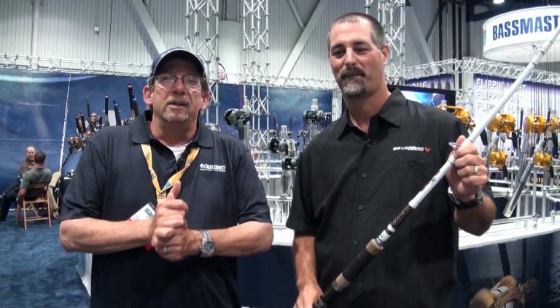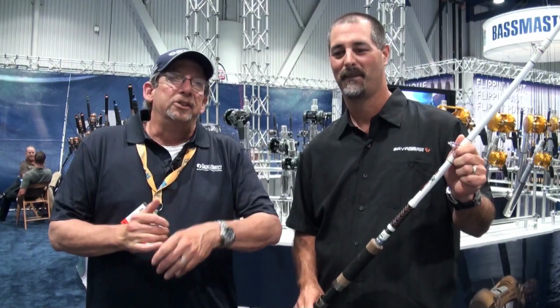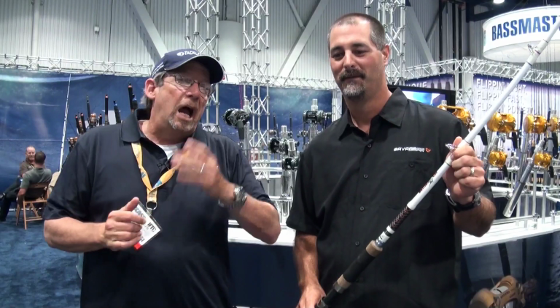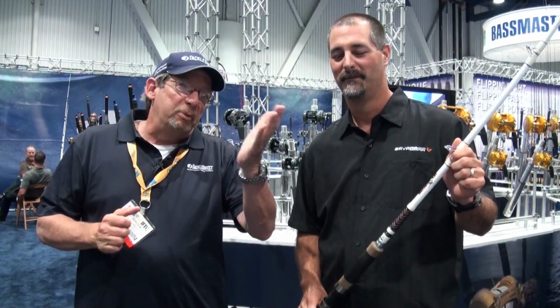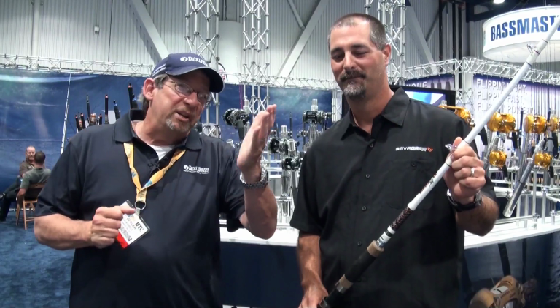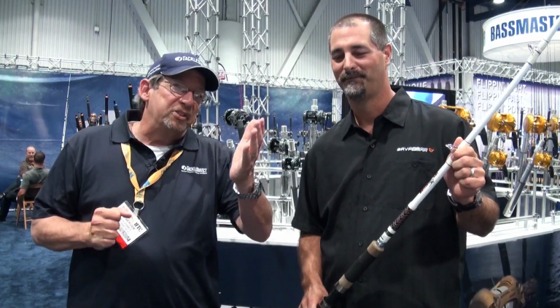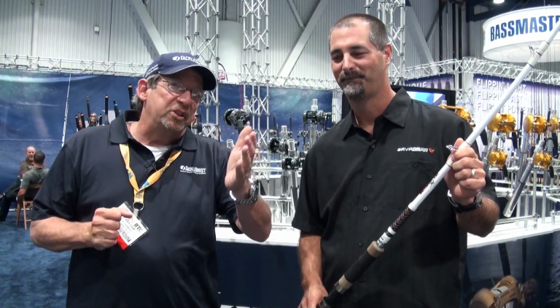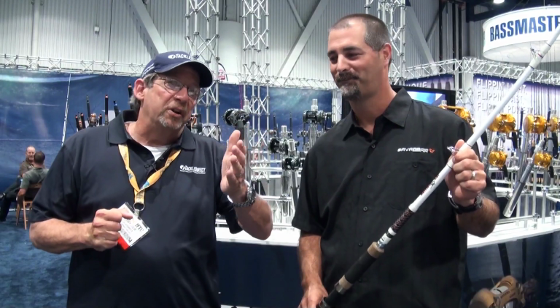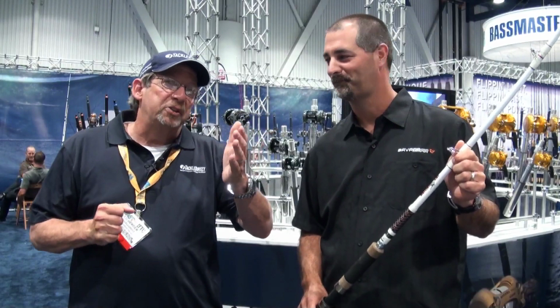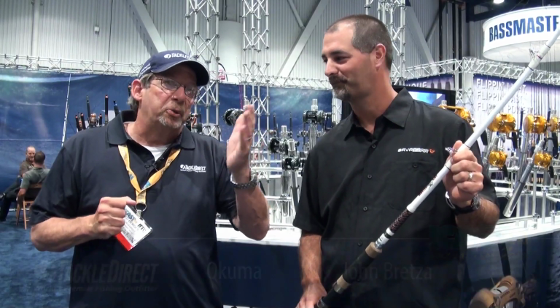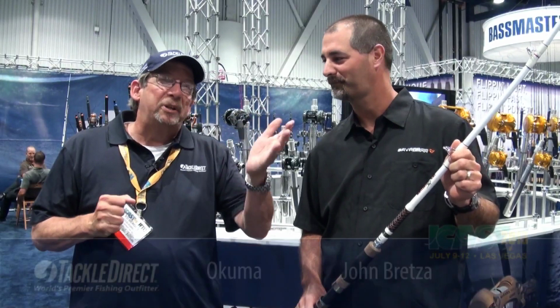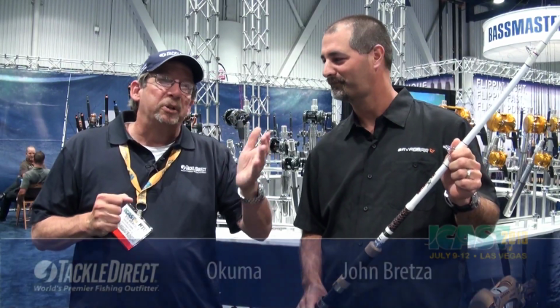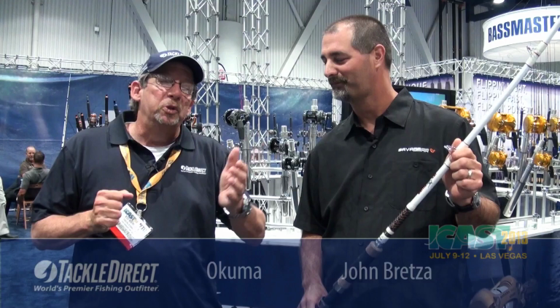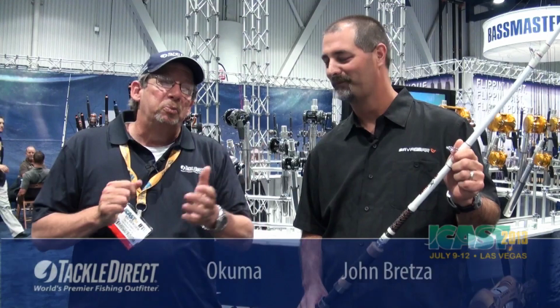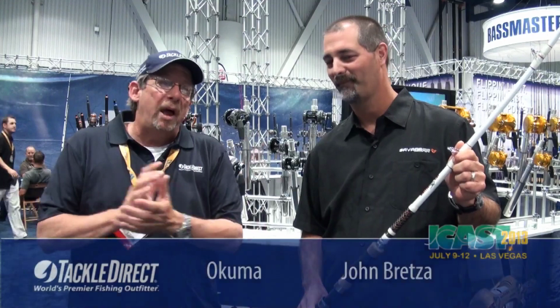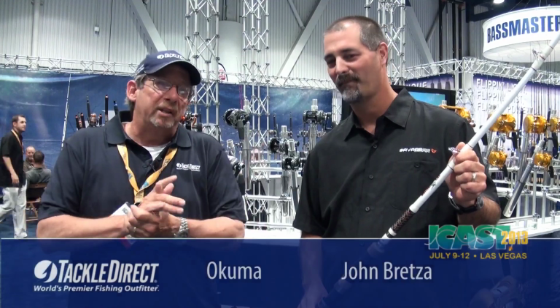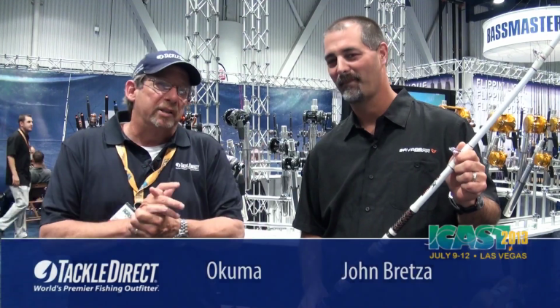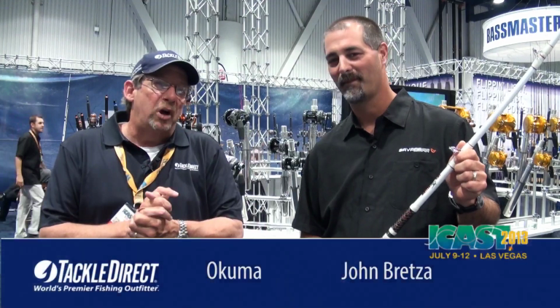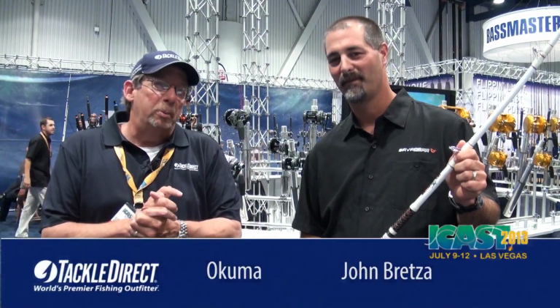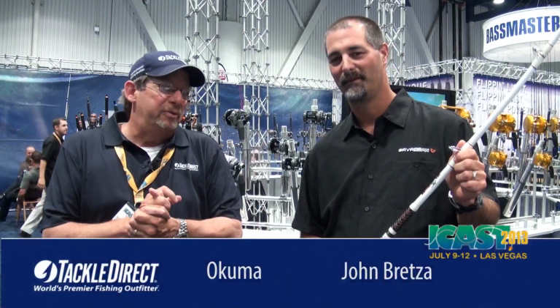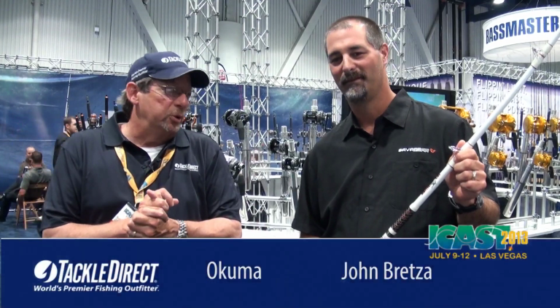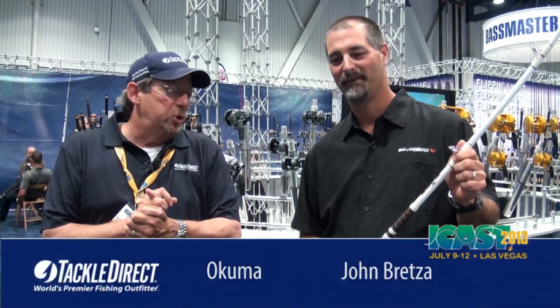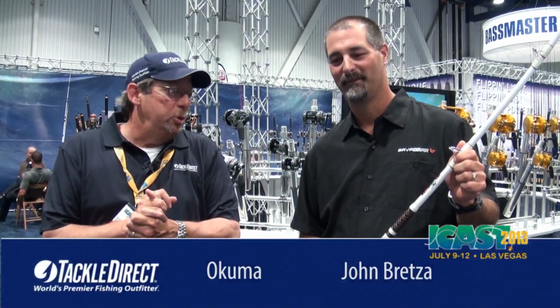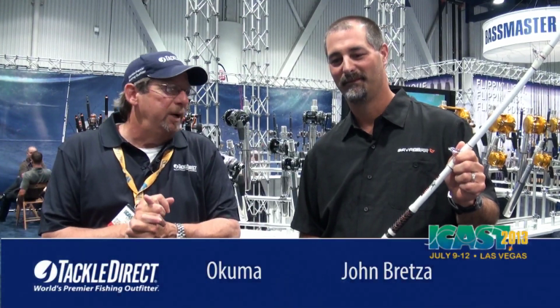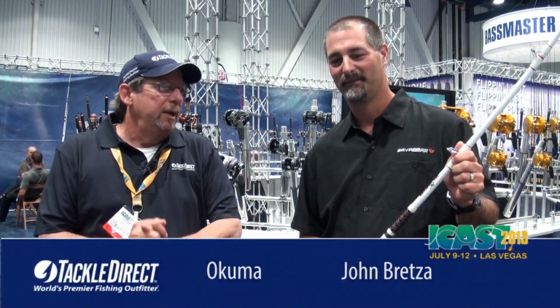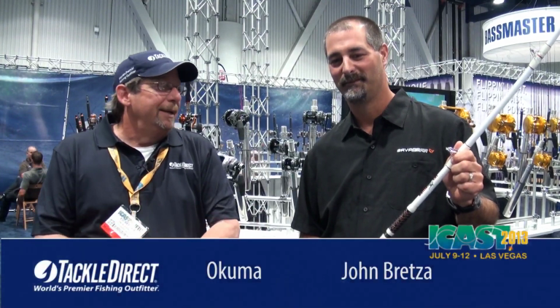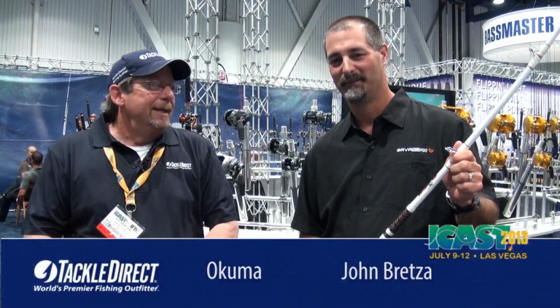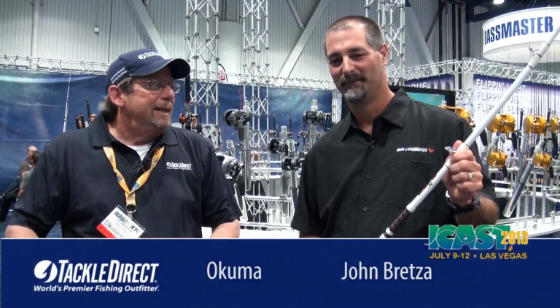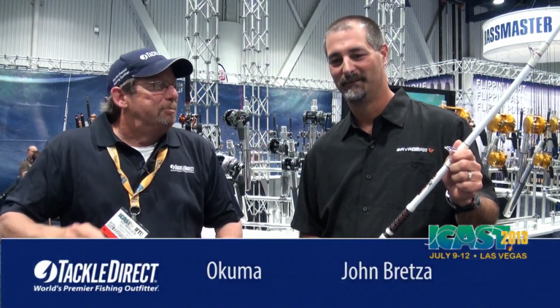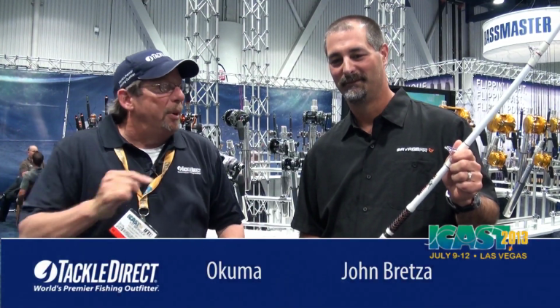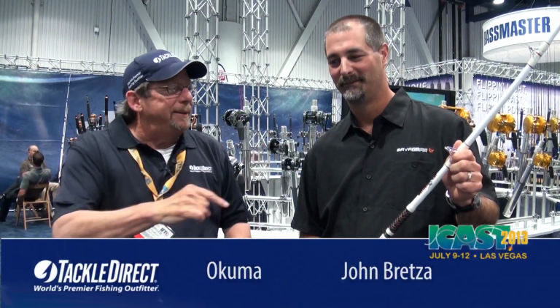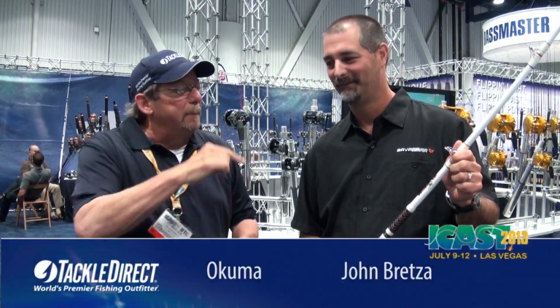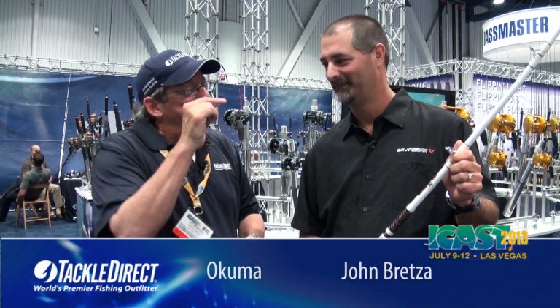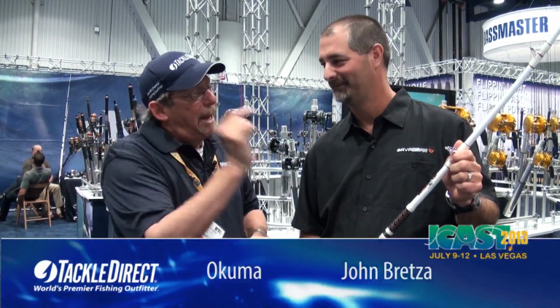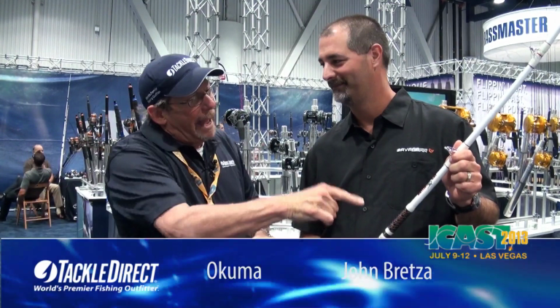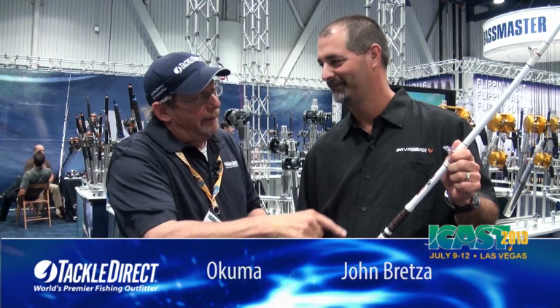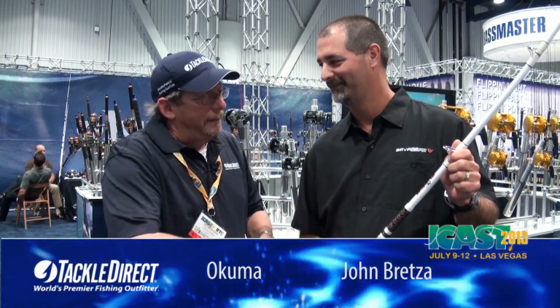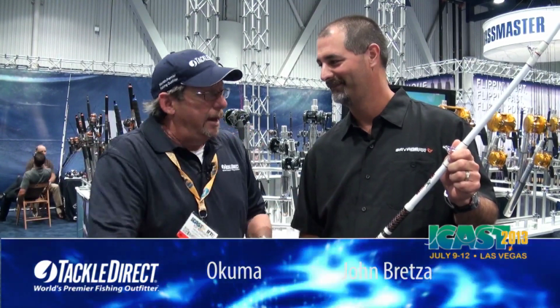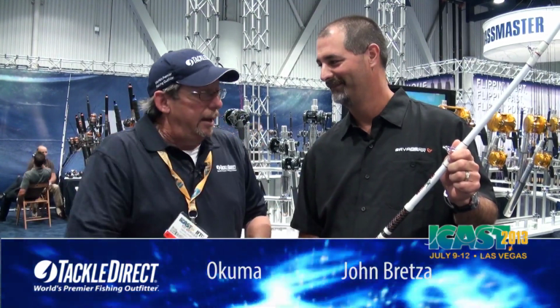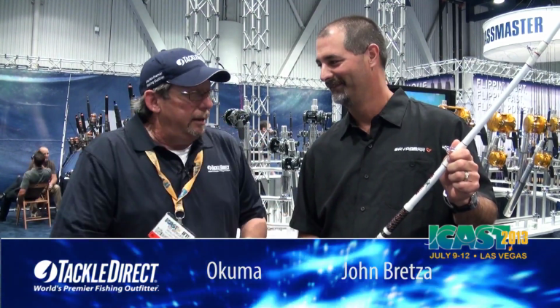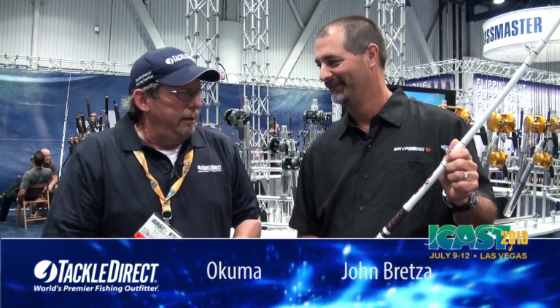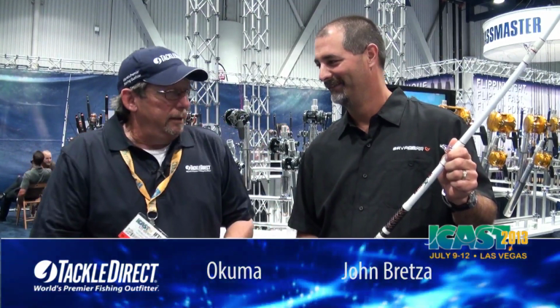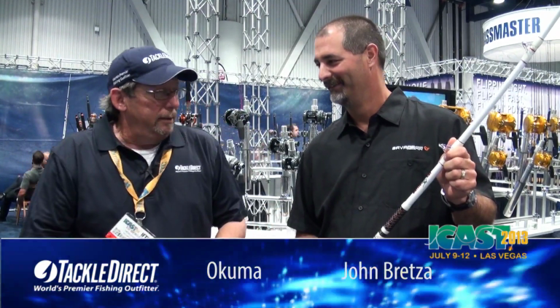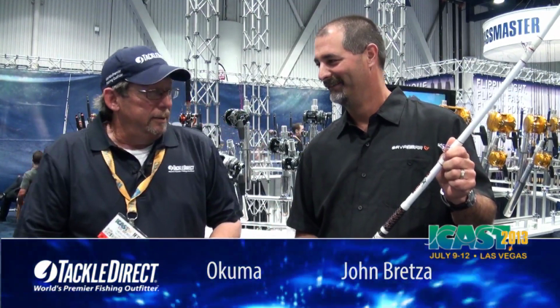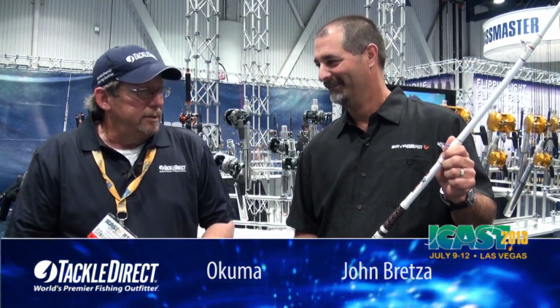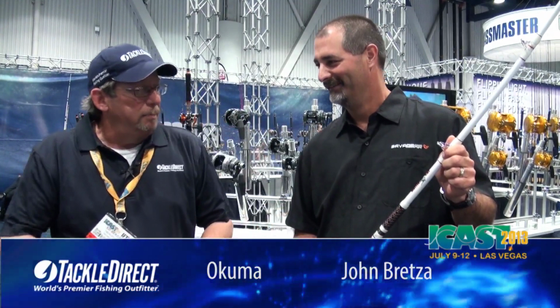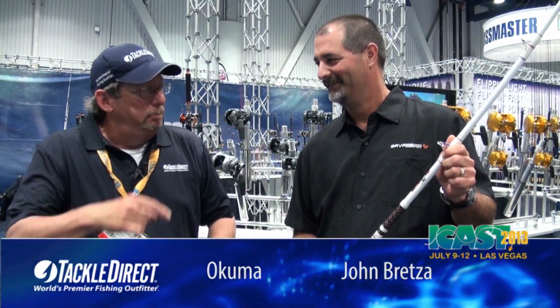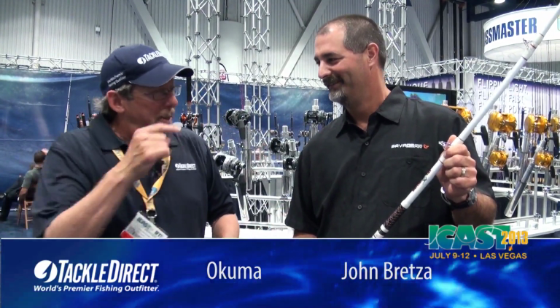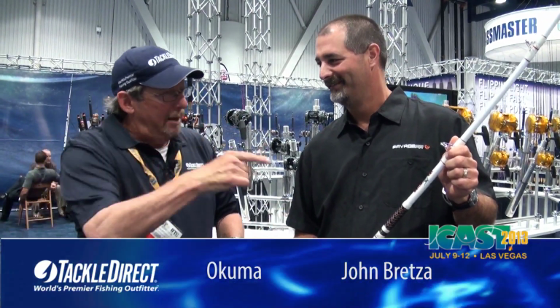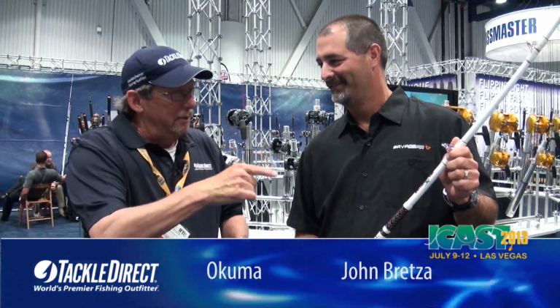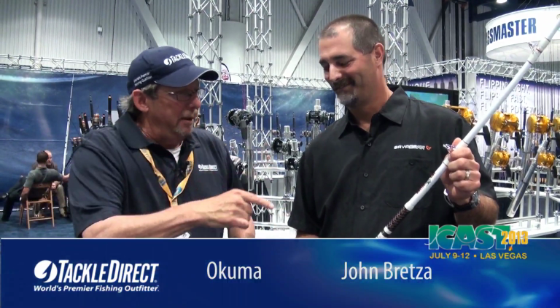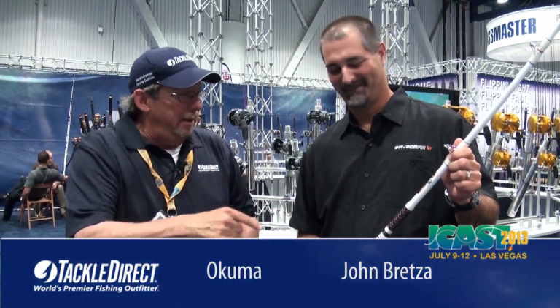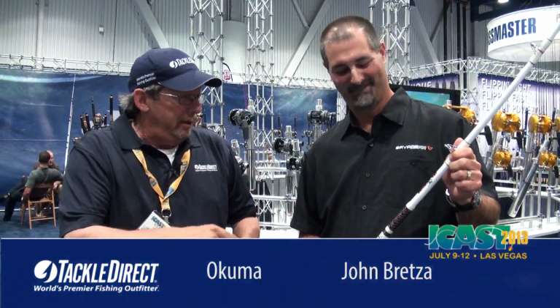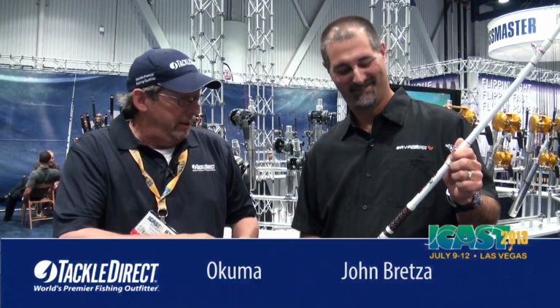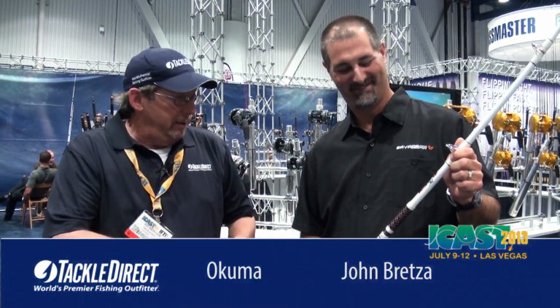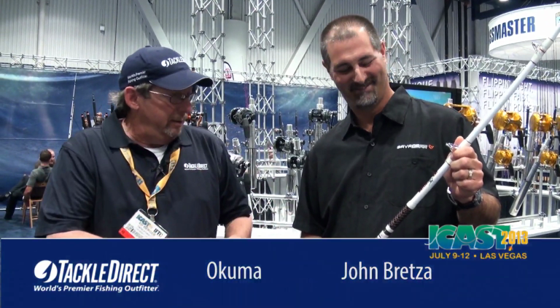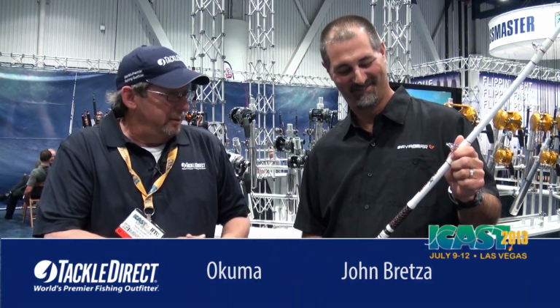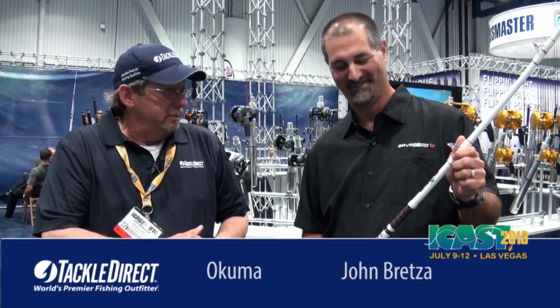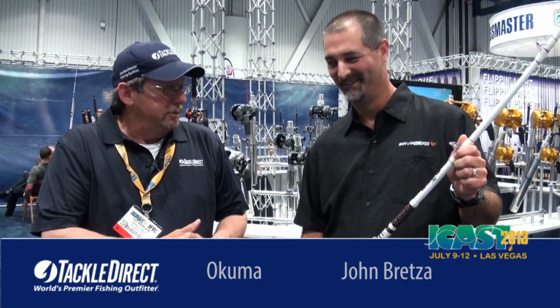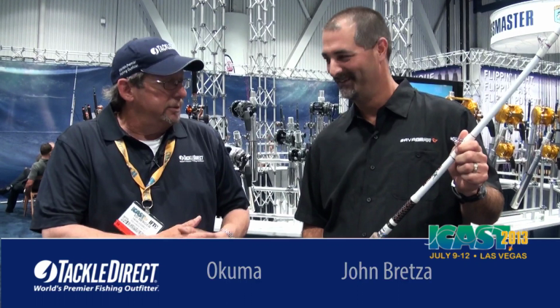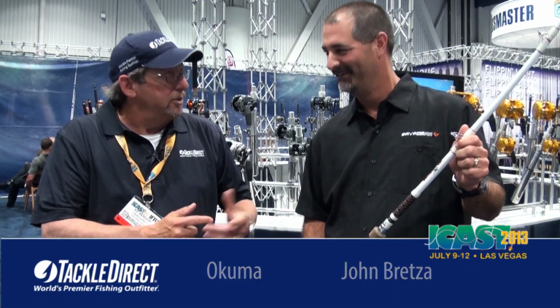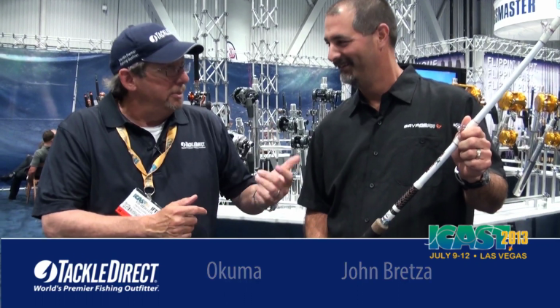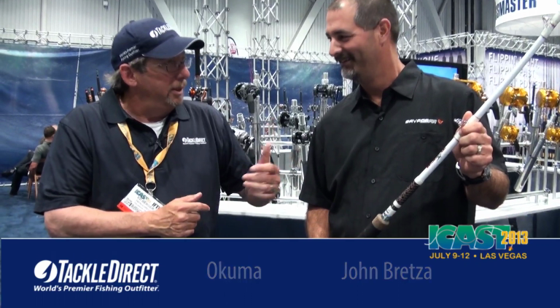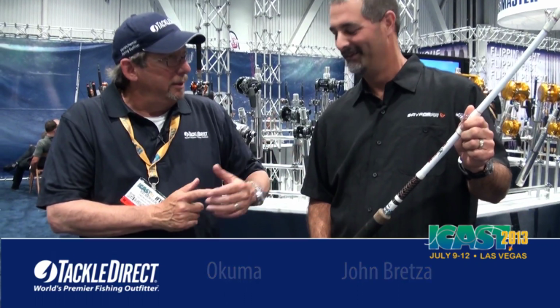John Bretz is here. He's the director of new product development for Akuma. He brought the Battle Cat. Tell us about it.